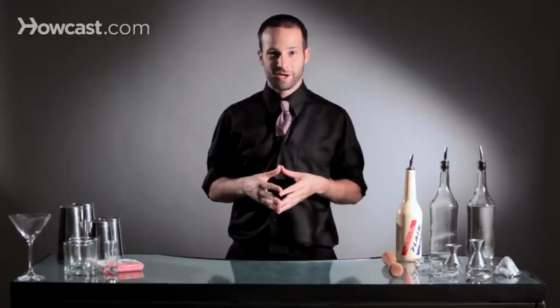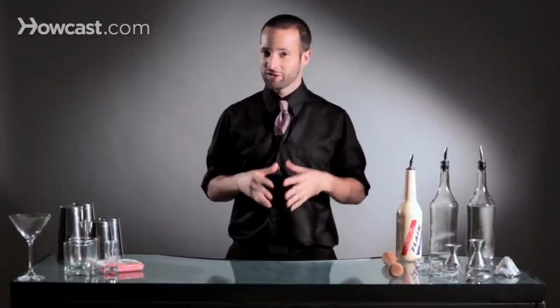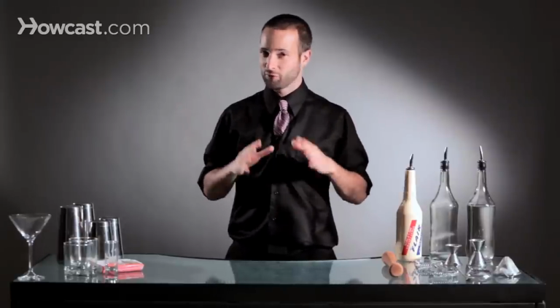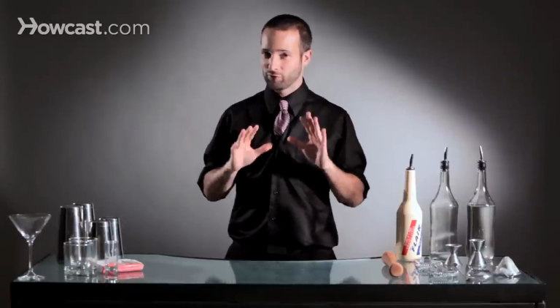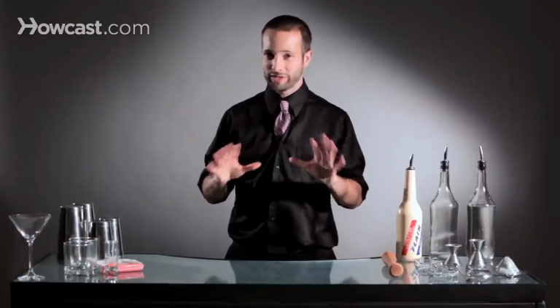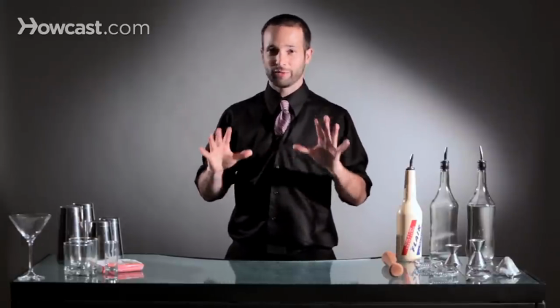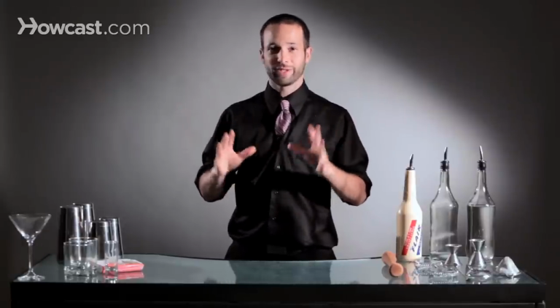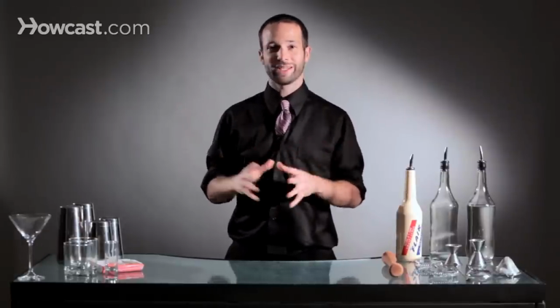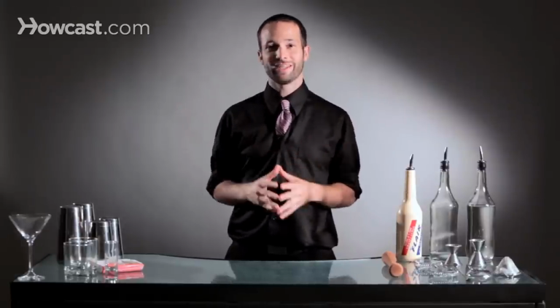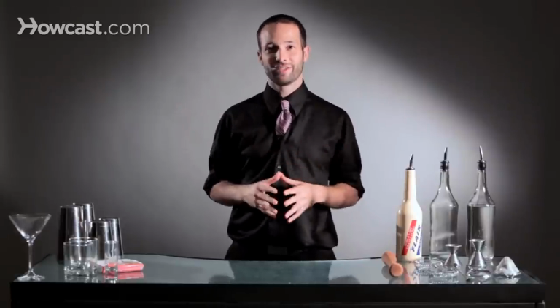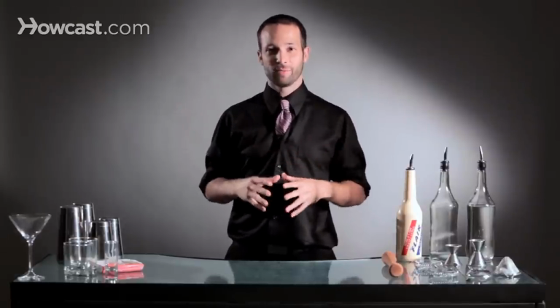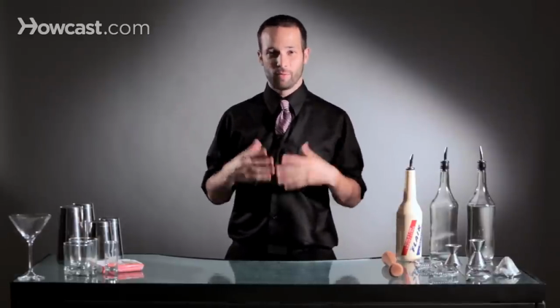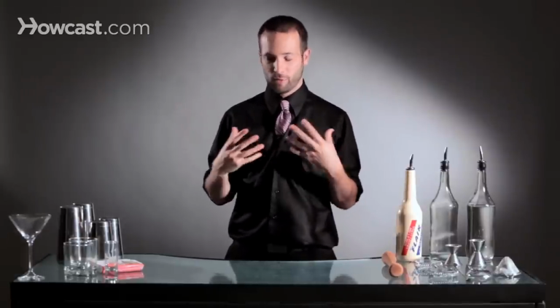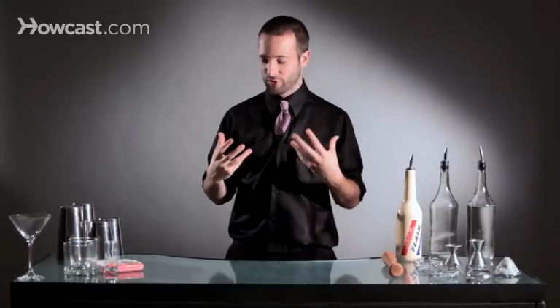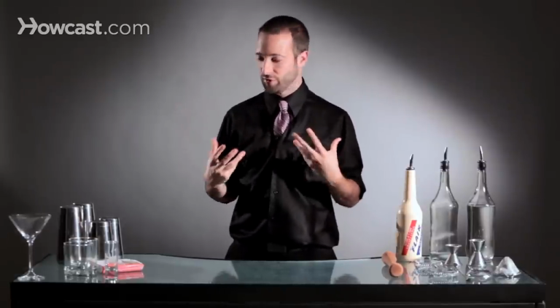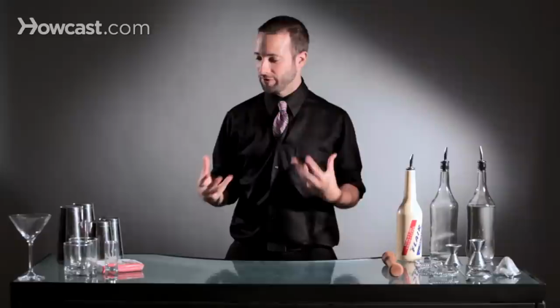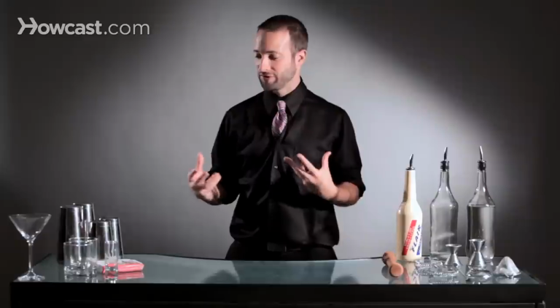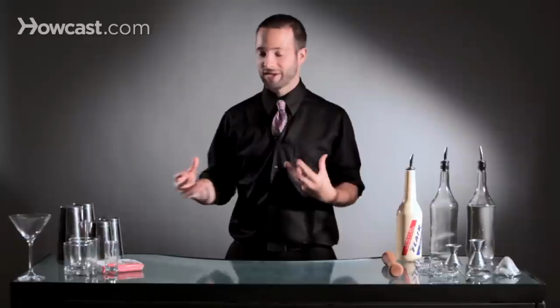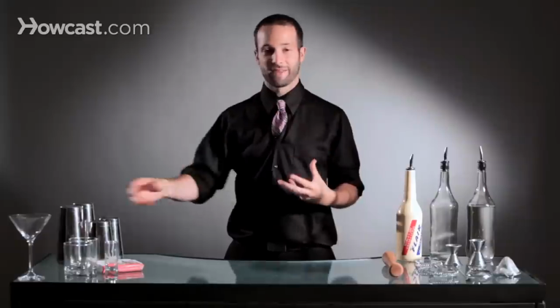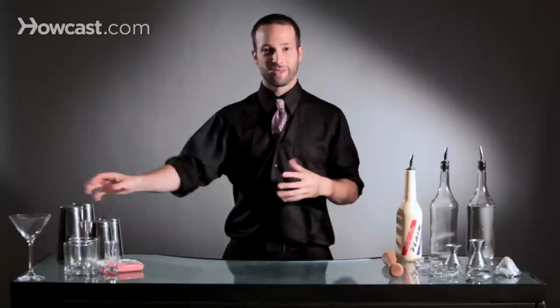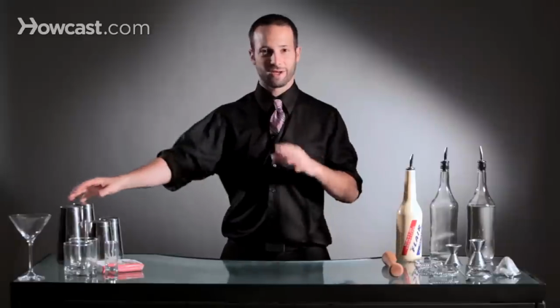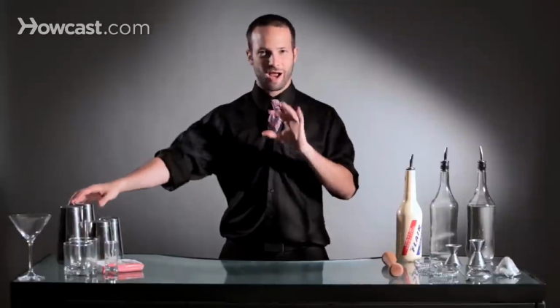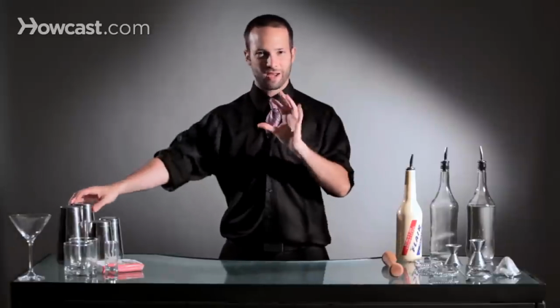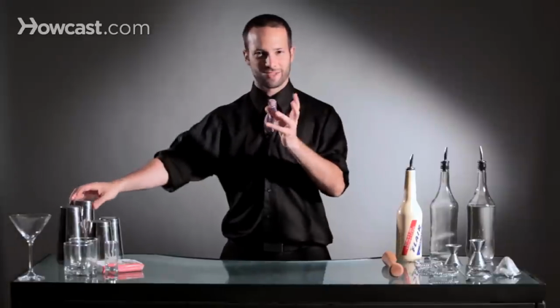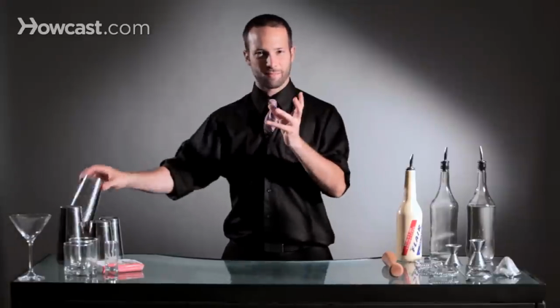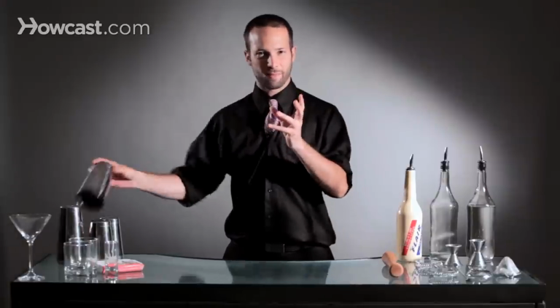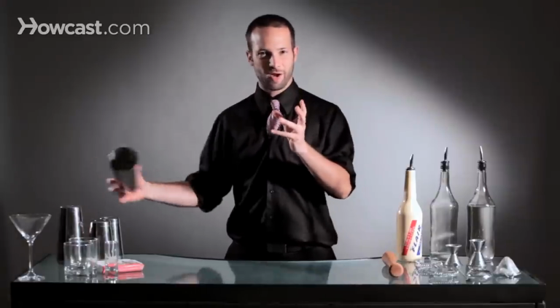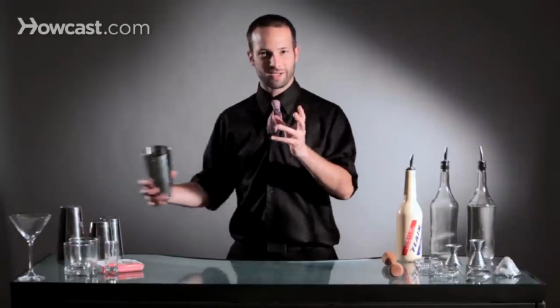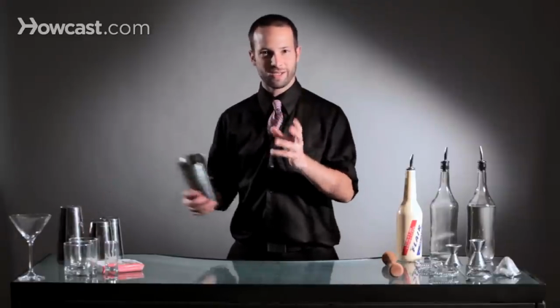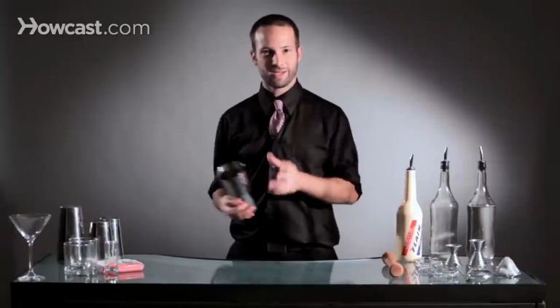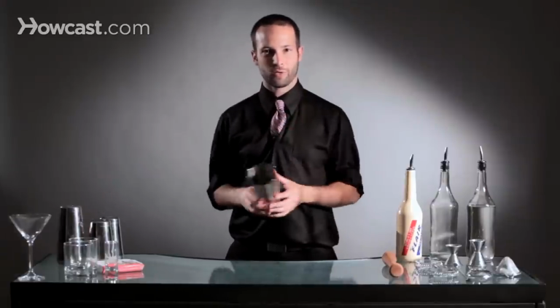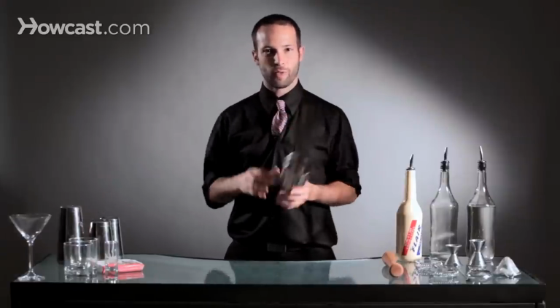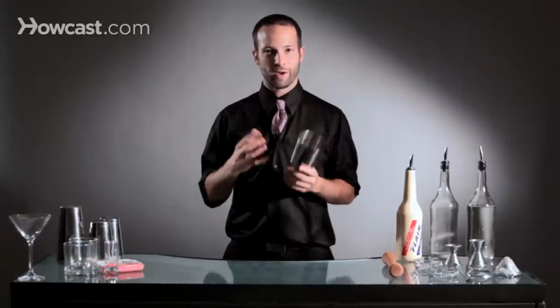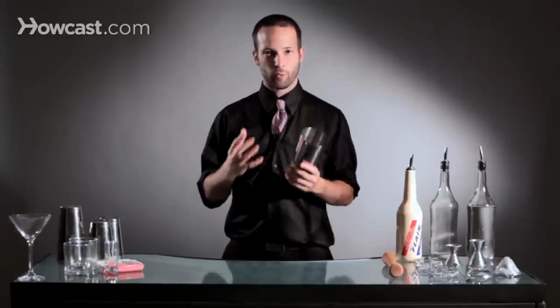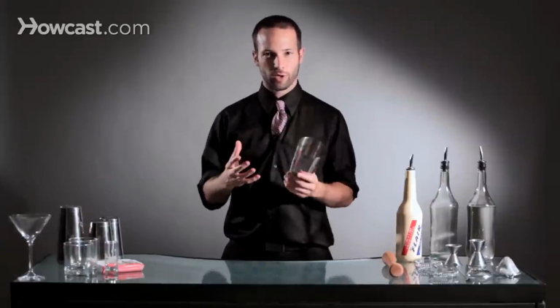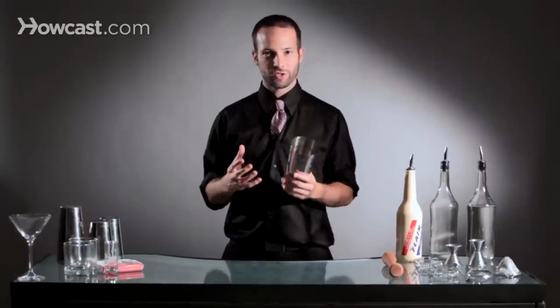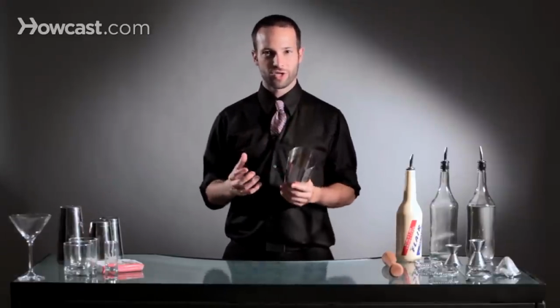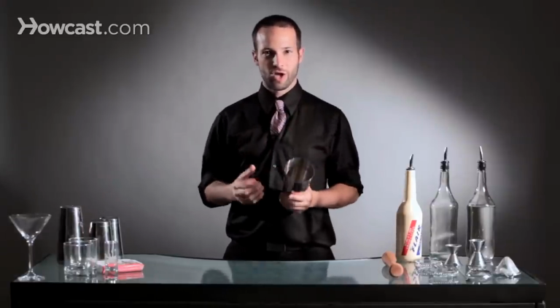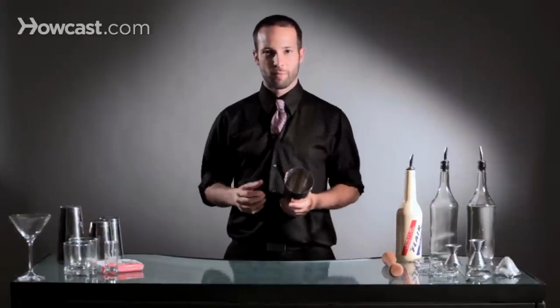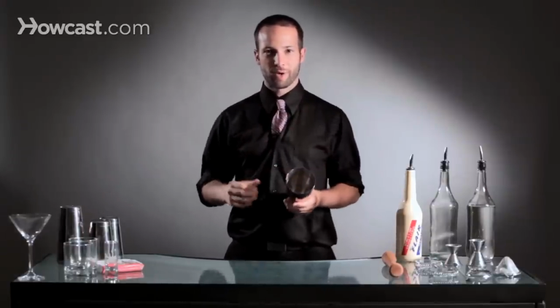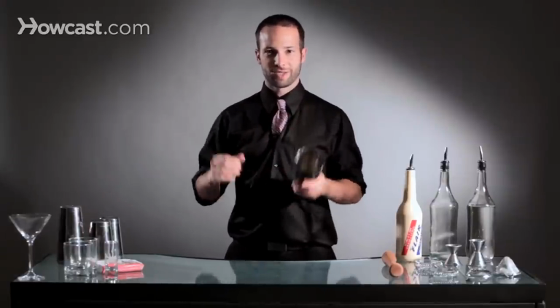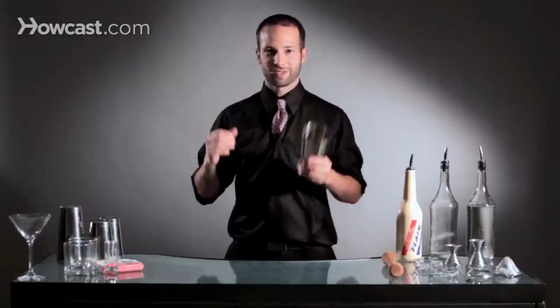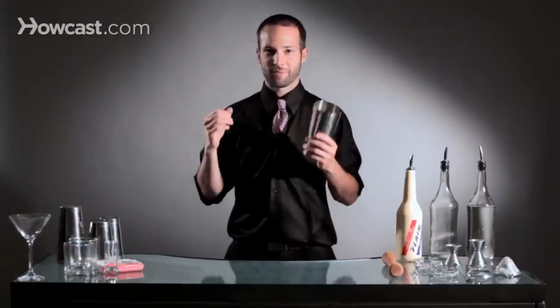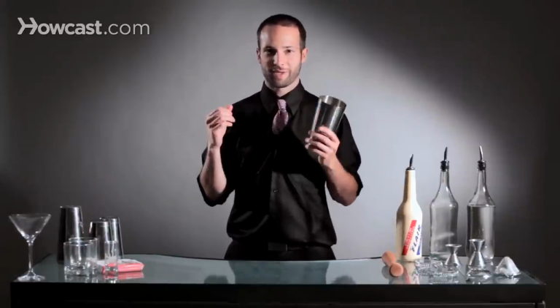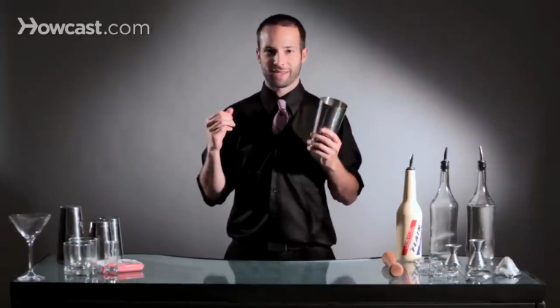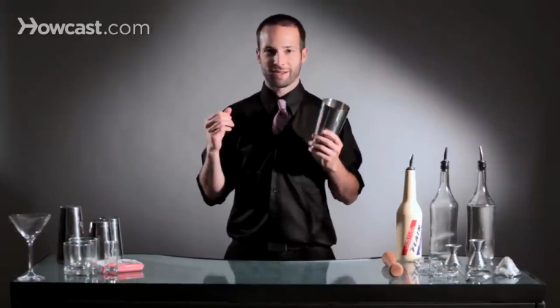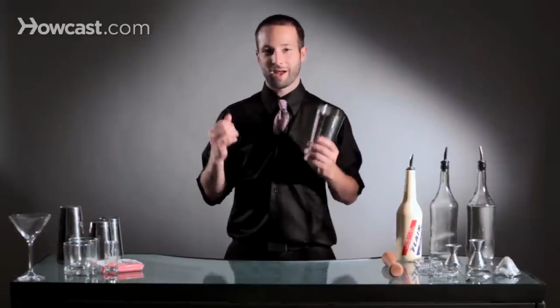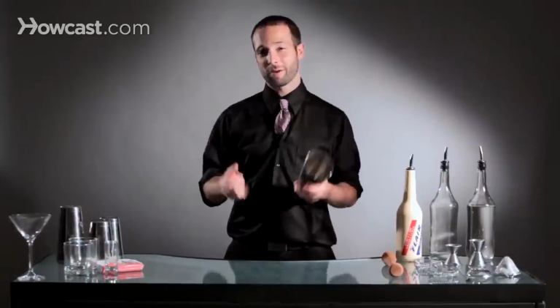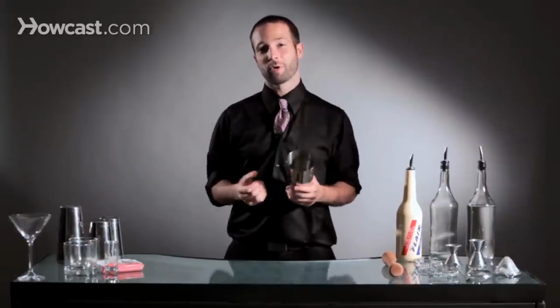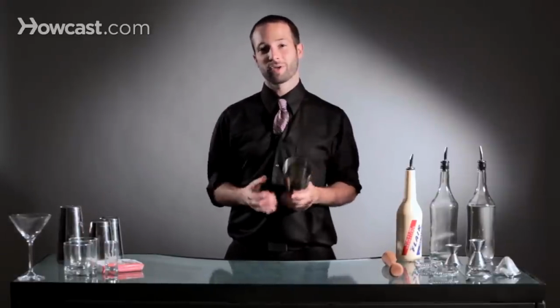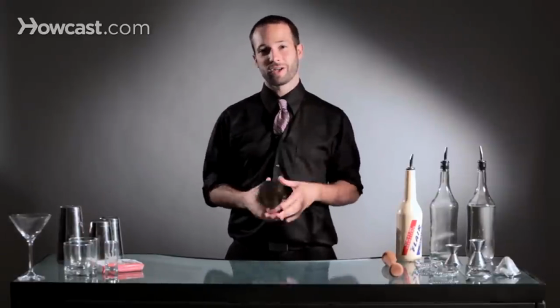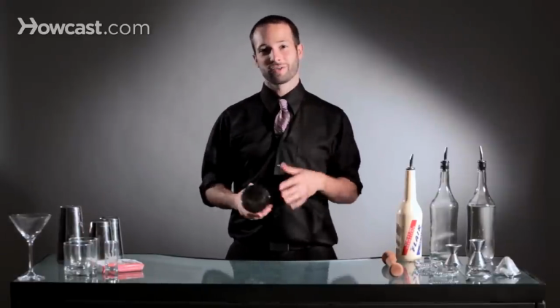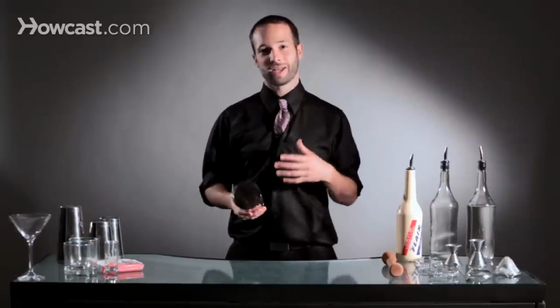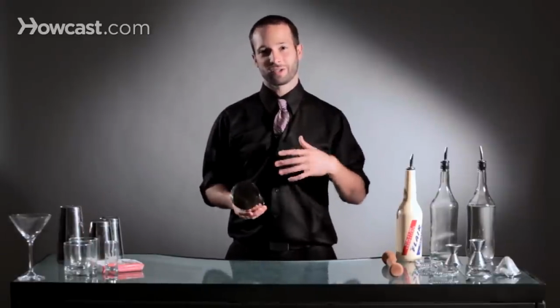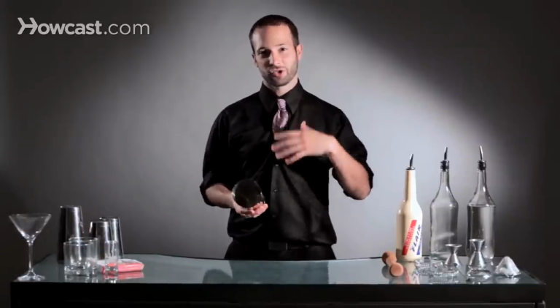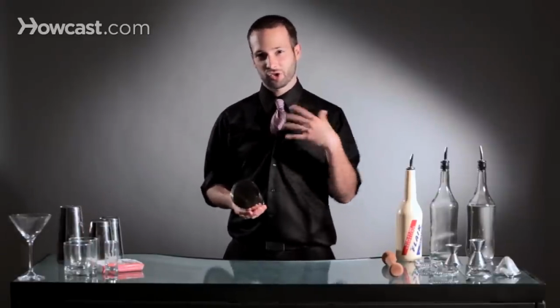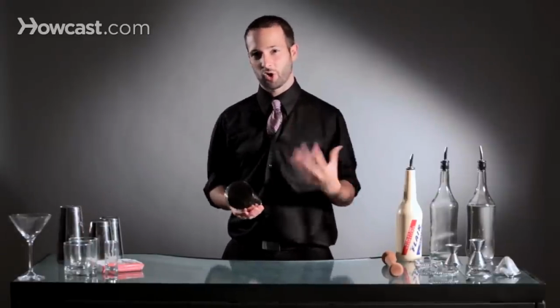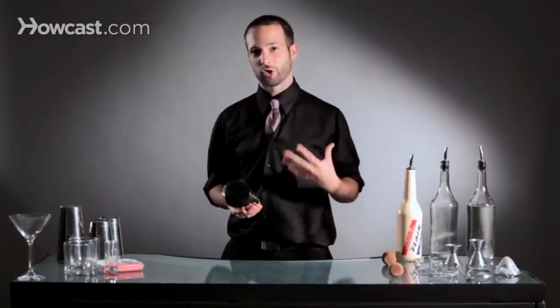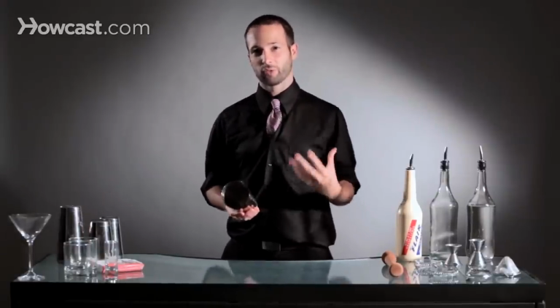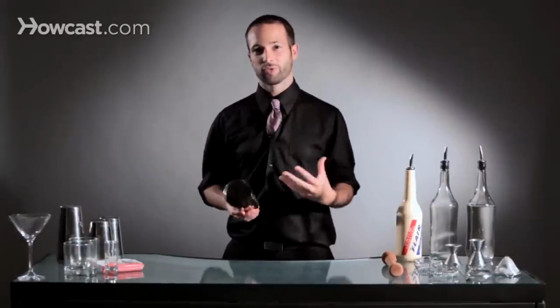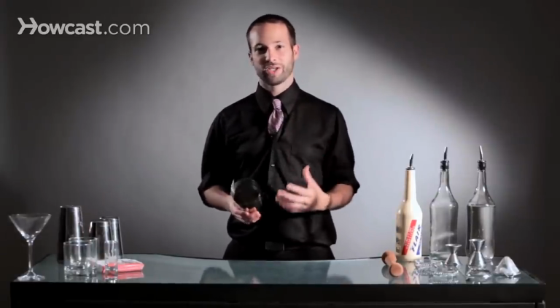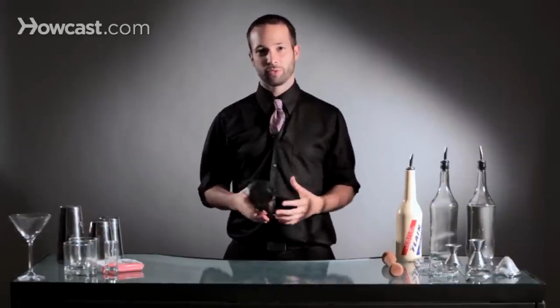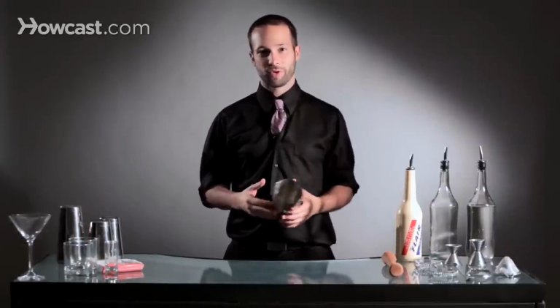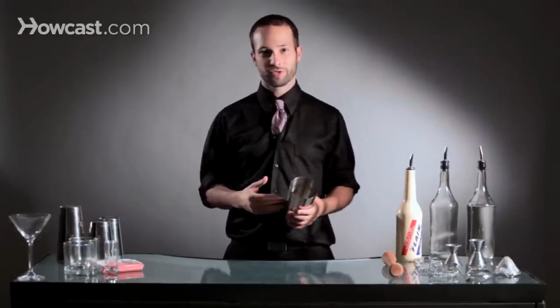It's a really, really easy move once you understand the concept behind it and the way it works, but it's something that a lot of bartenders like to start a routine with.